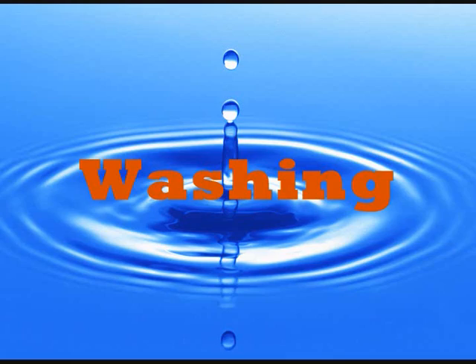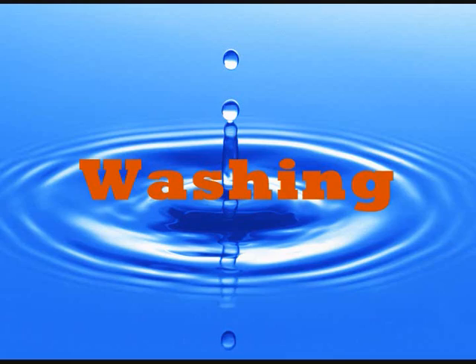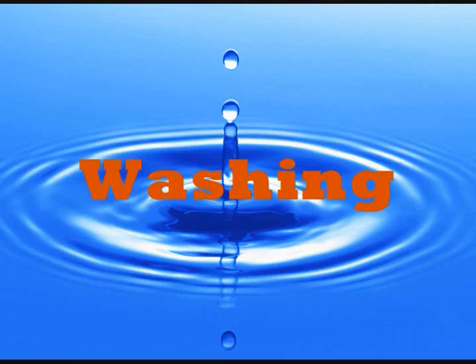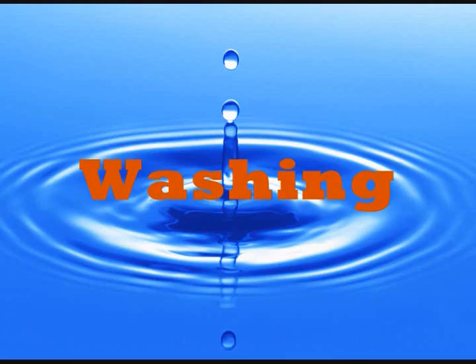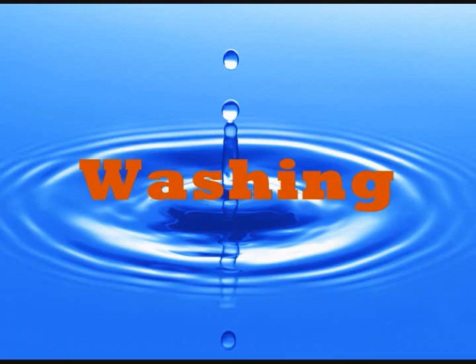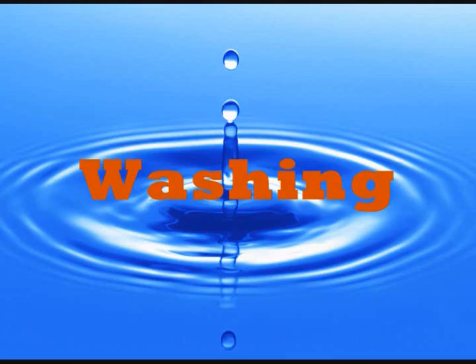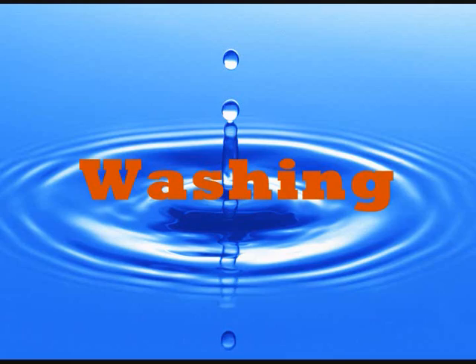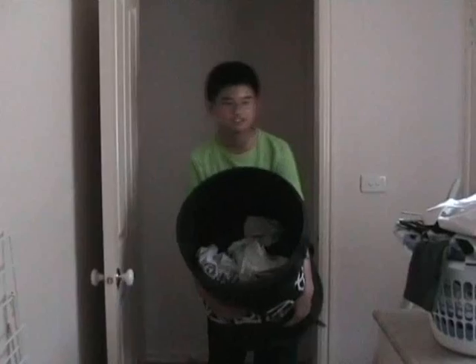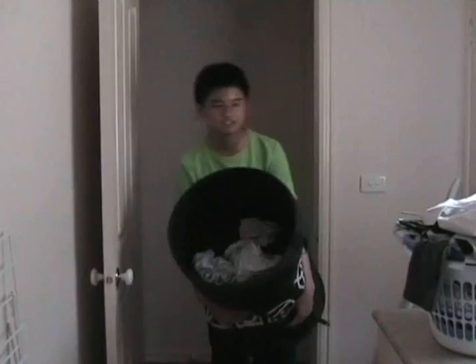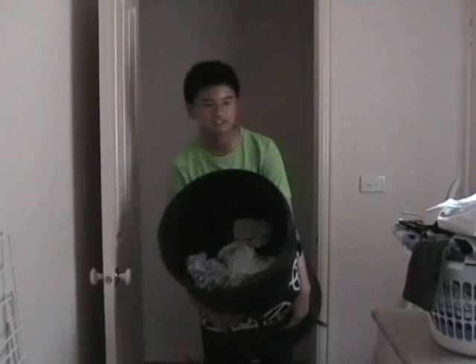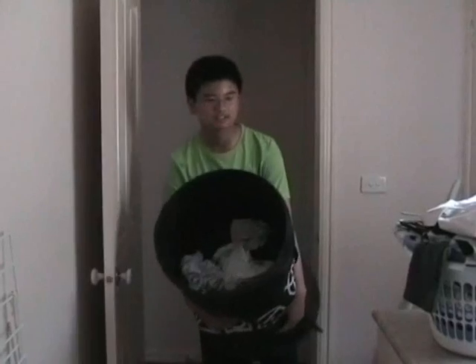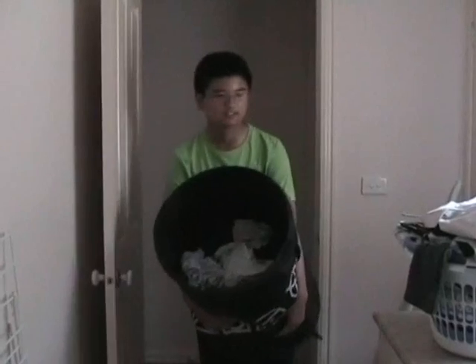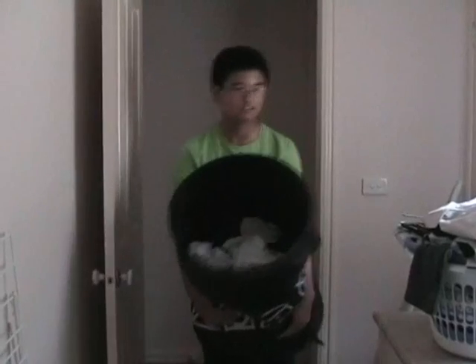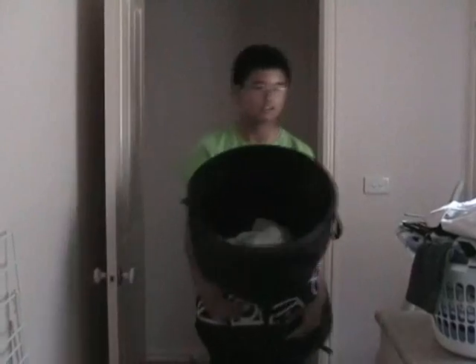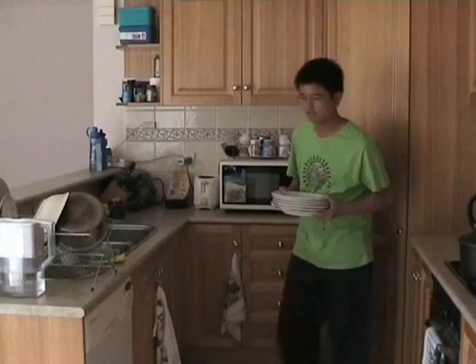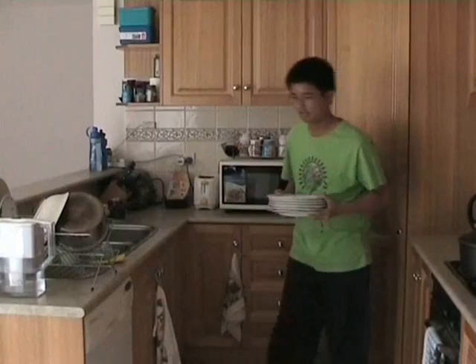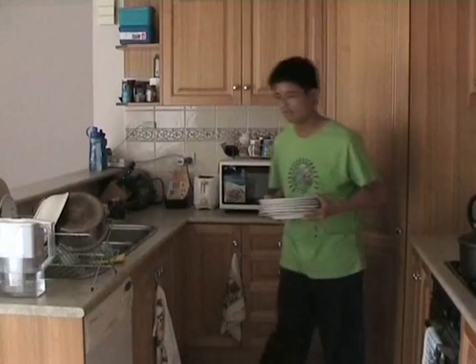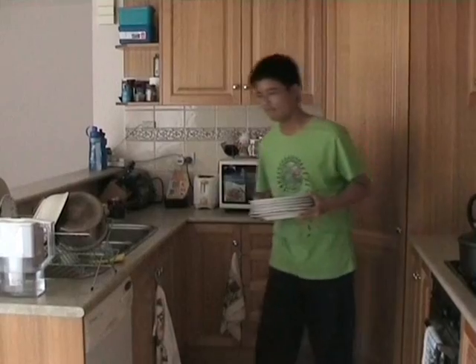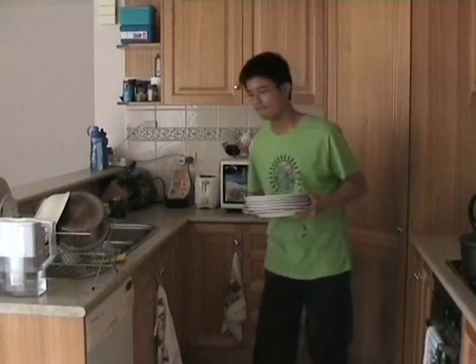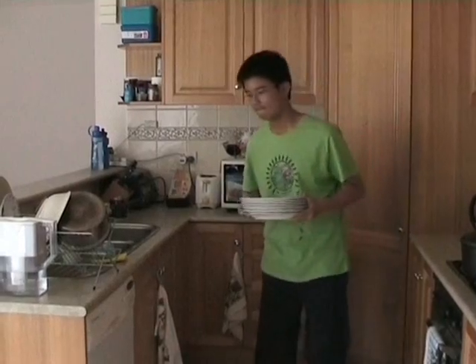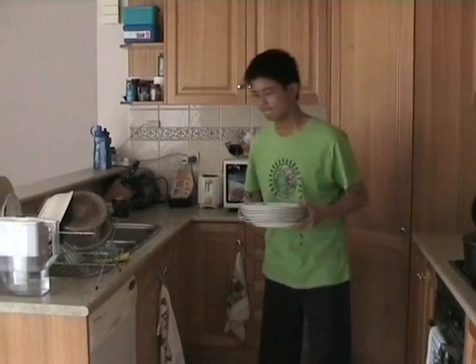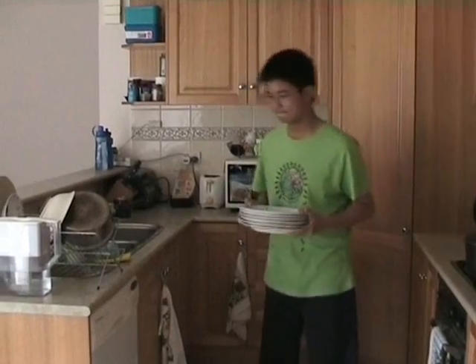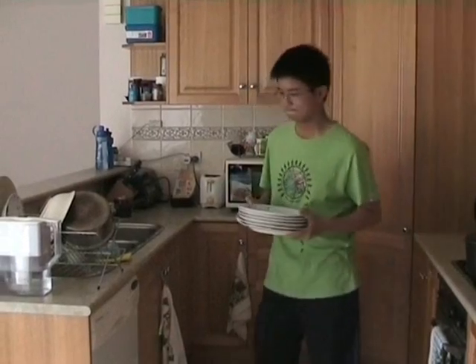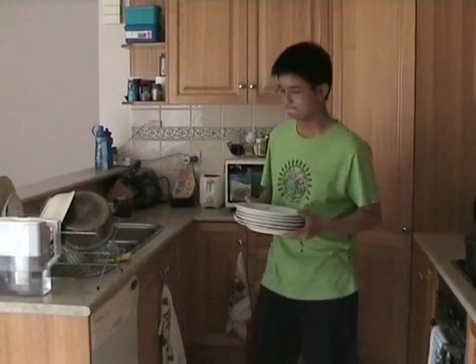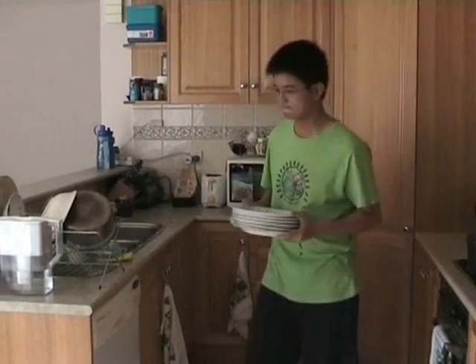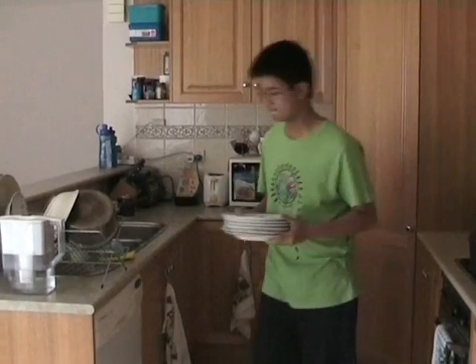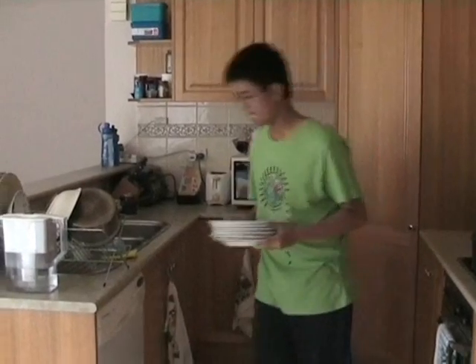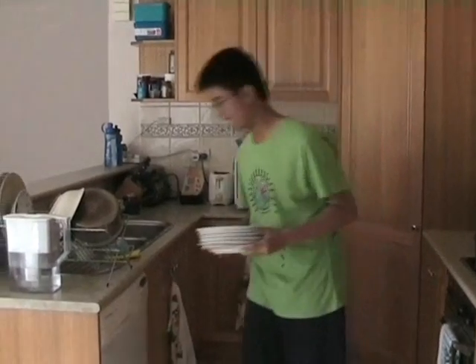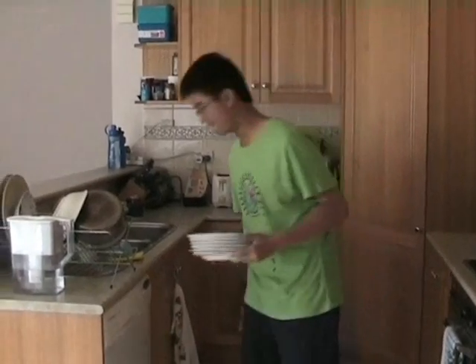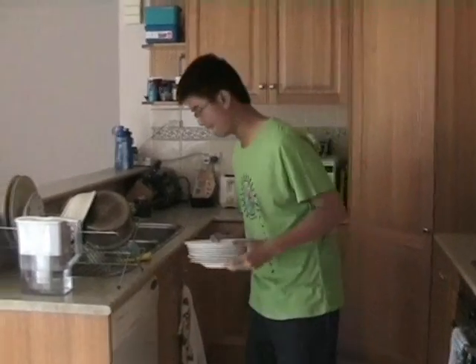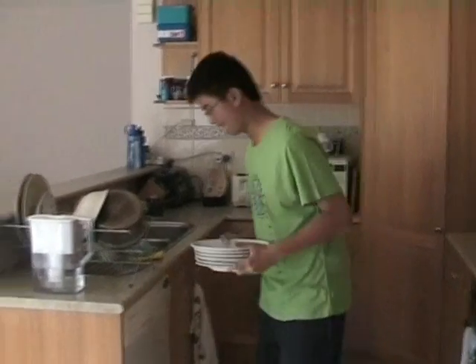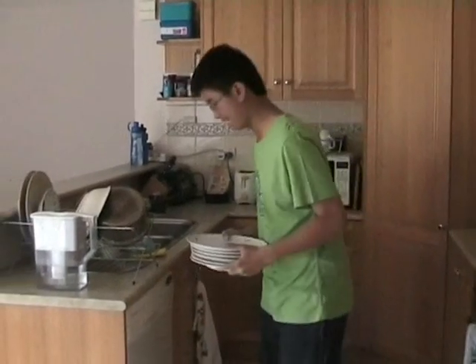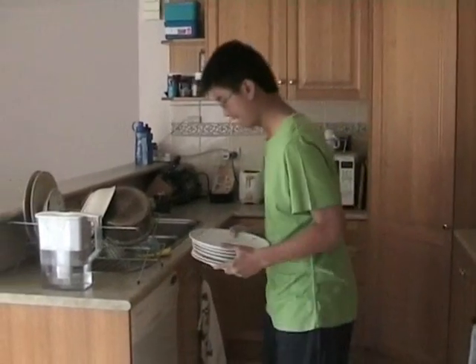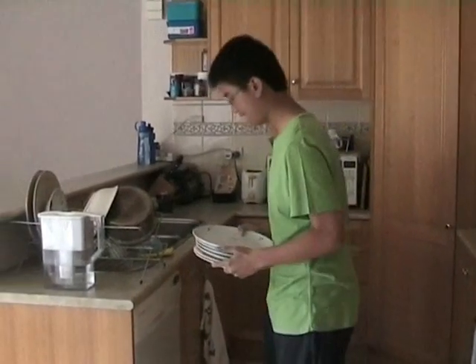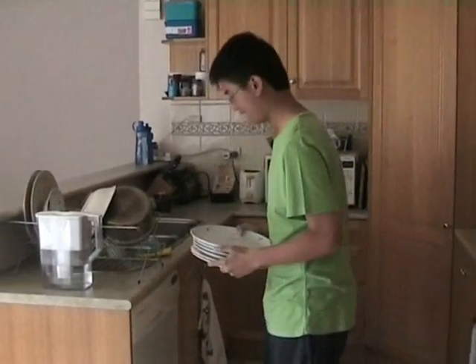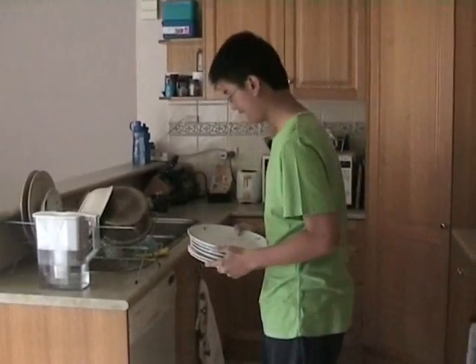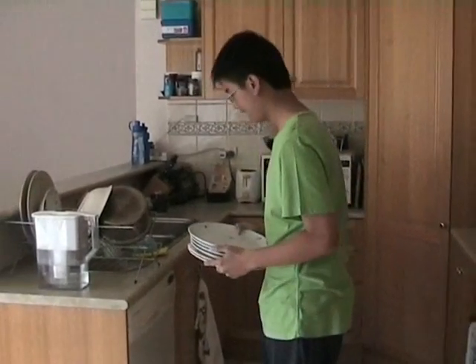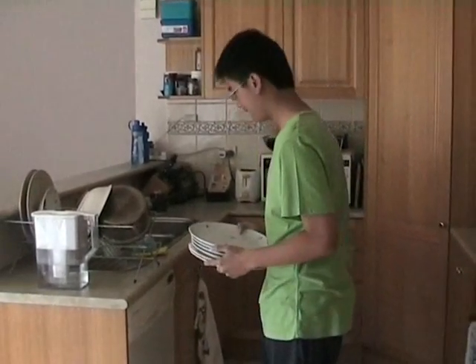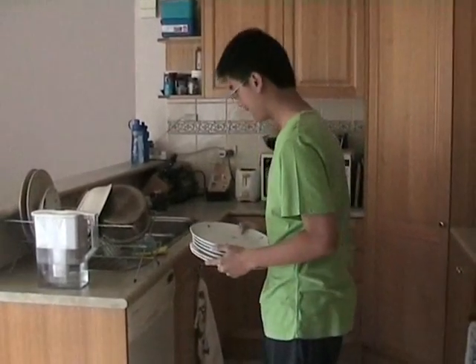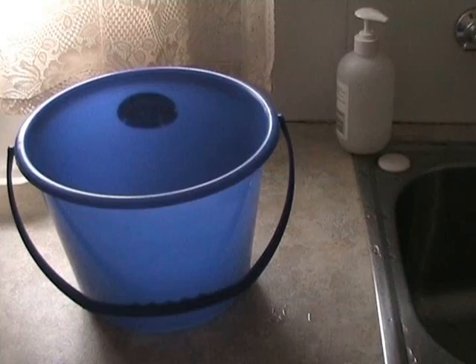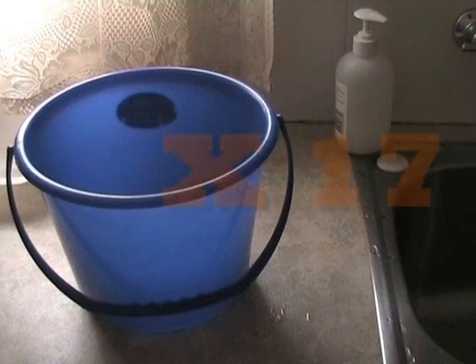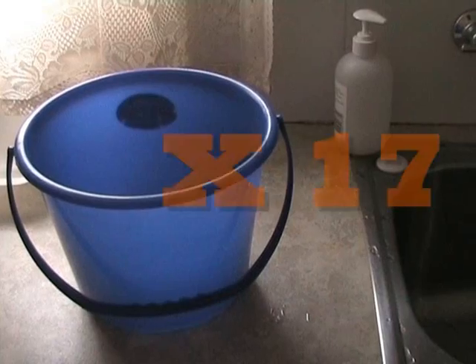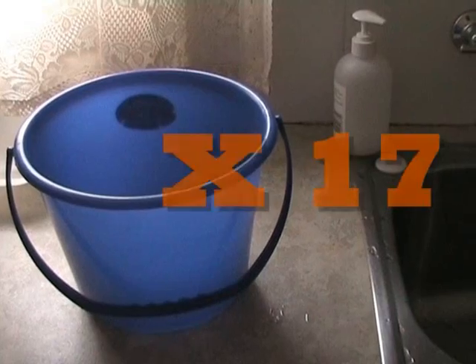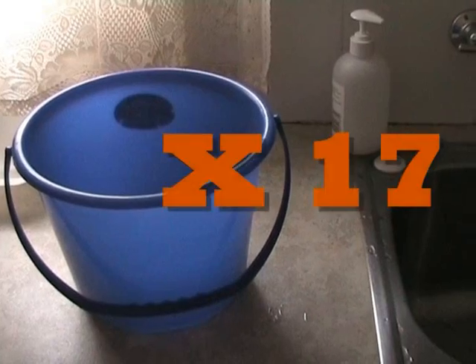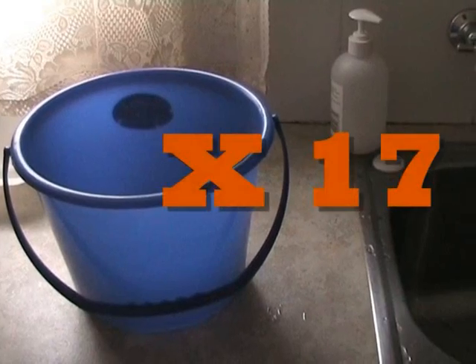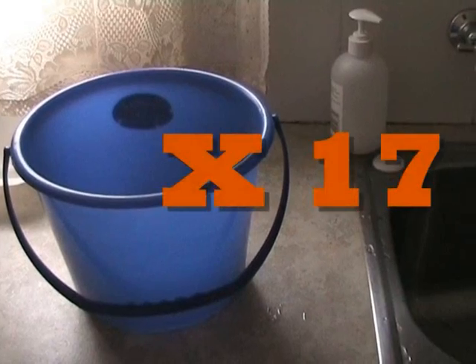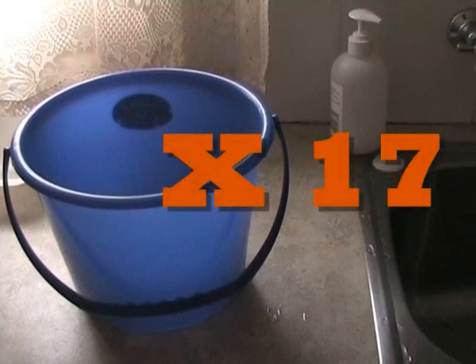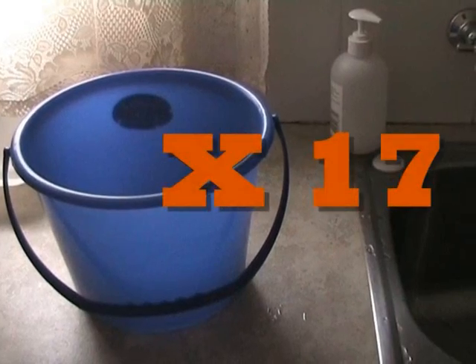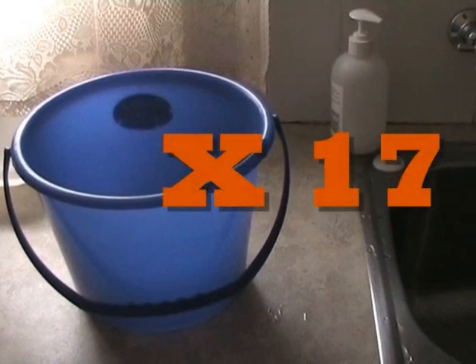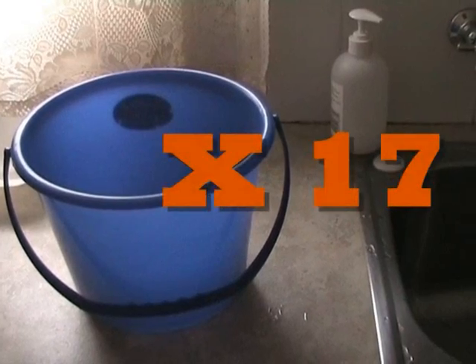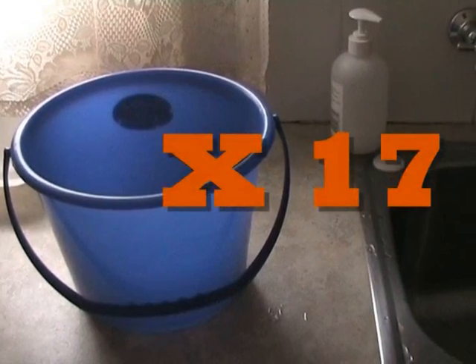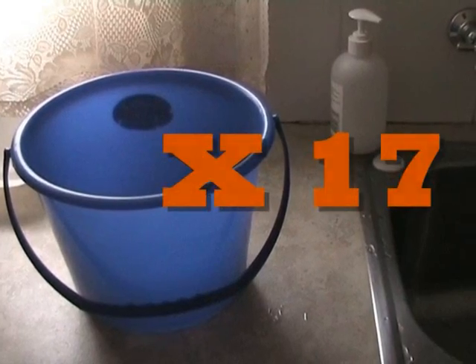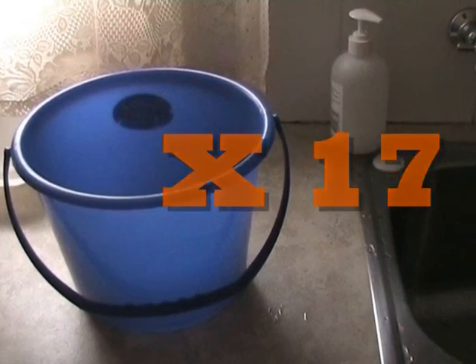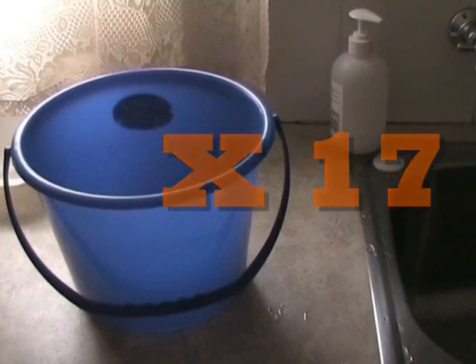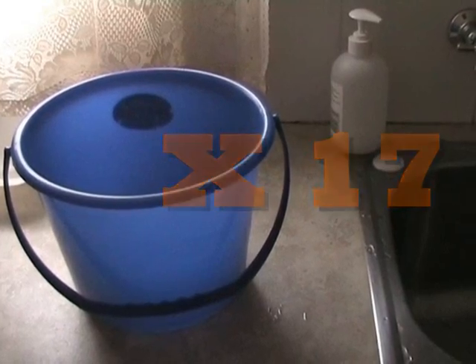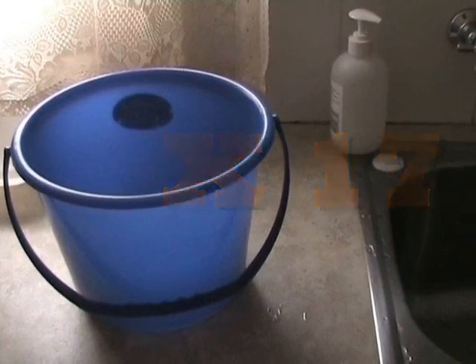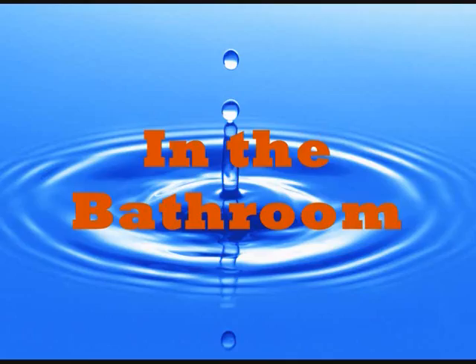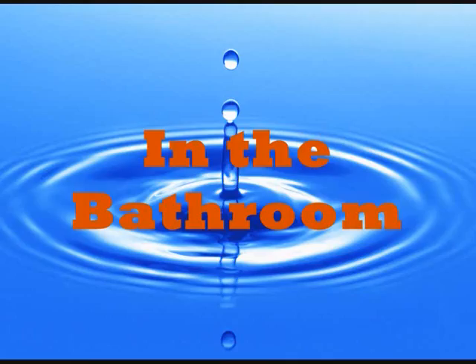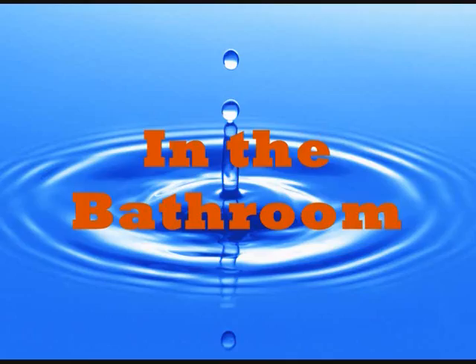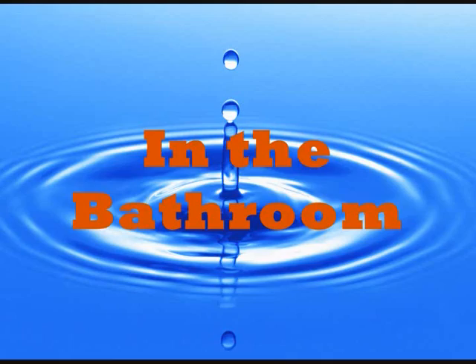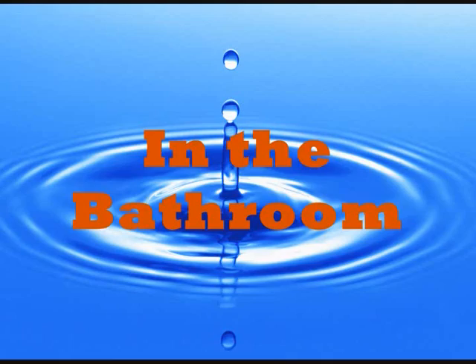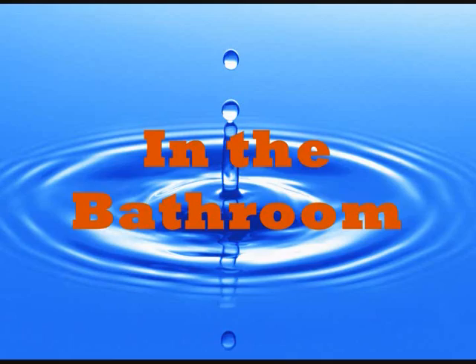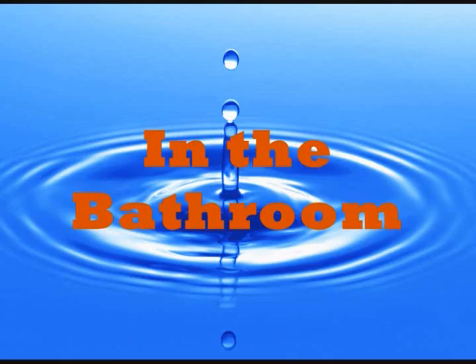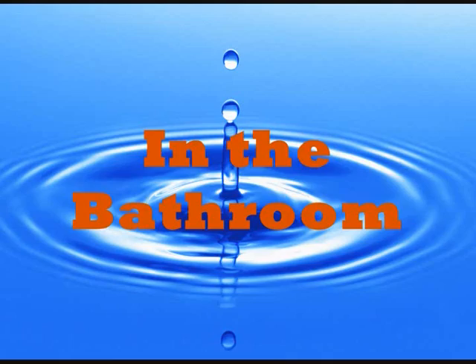Washing: only wash clothes and dishes on a full load. Every load less can save 17 buckets of water.